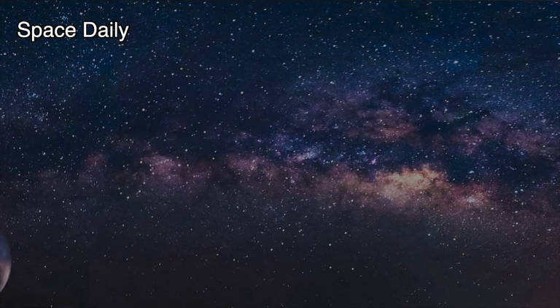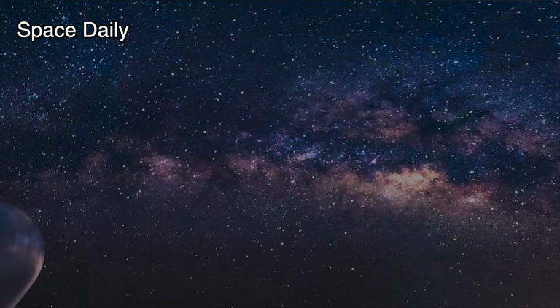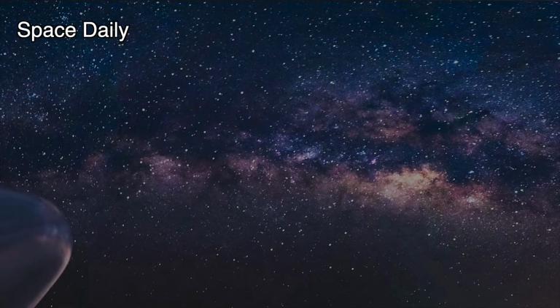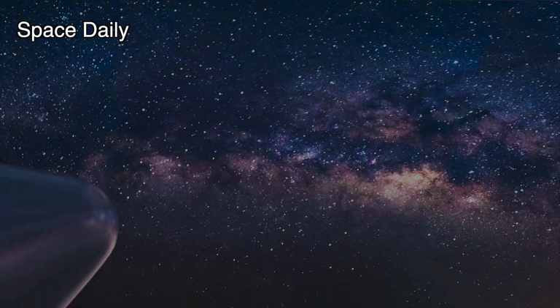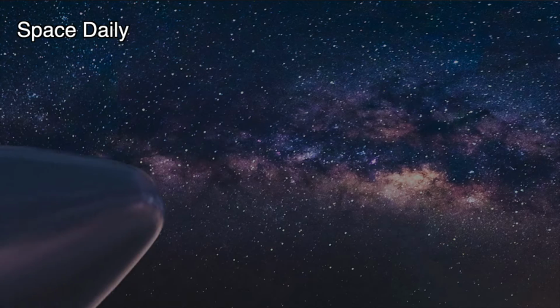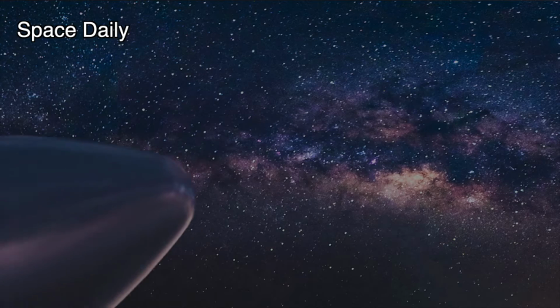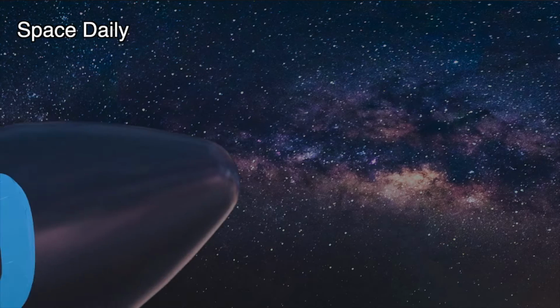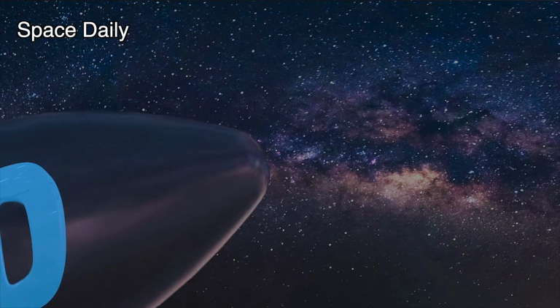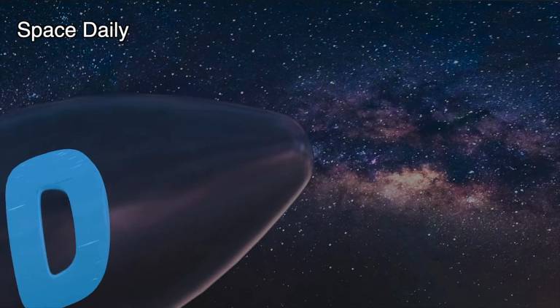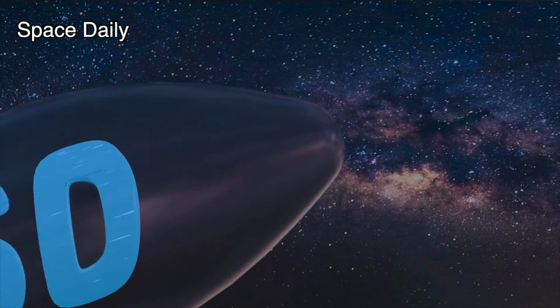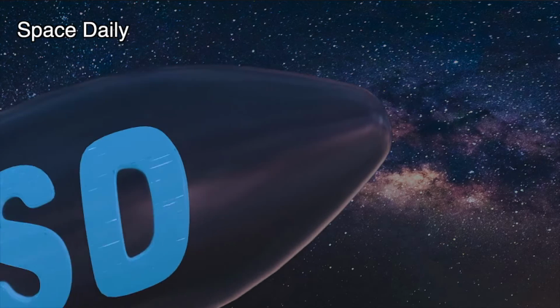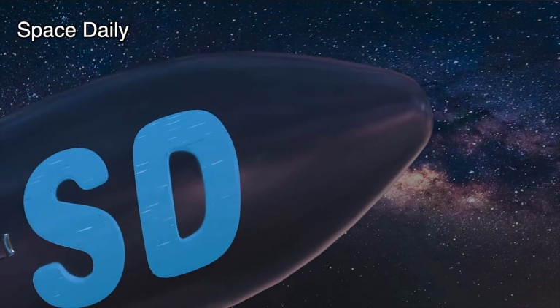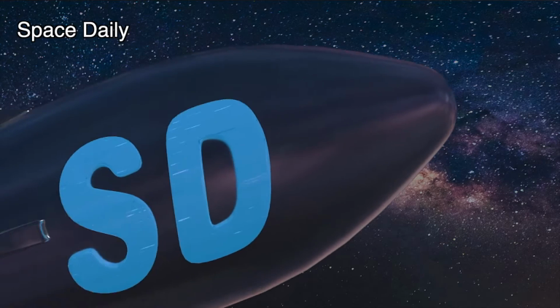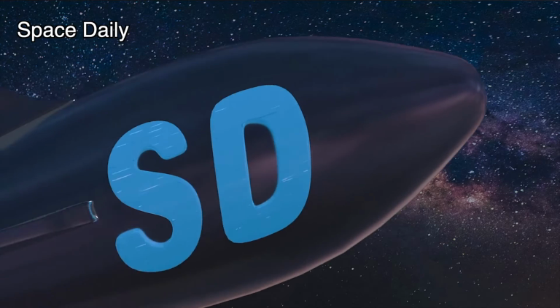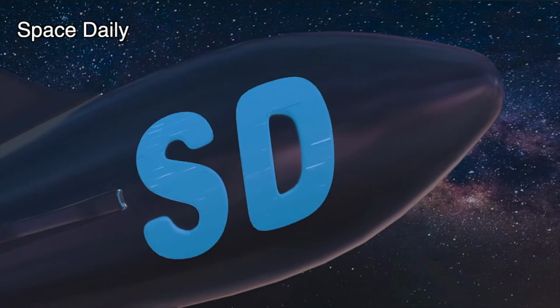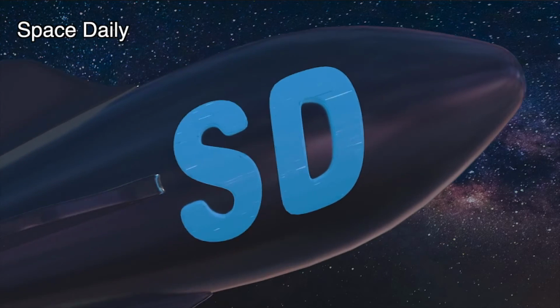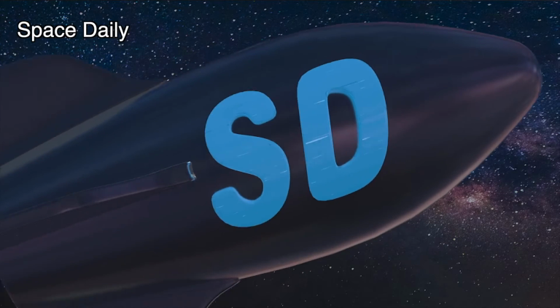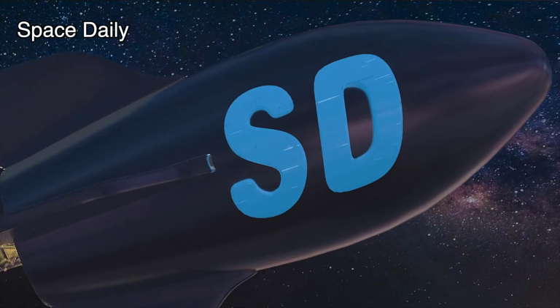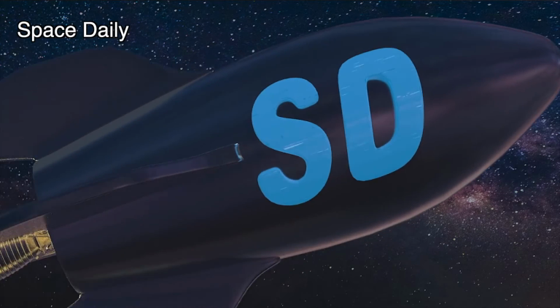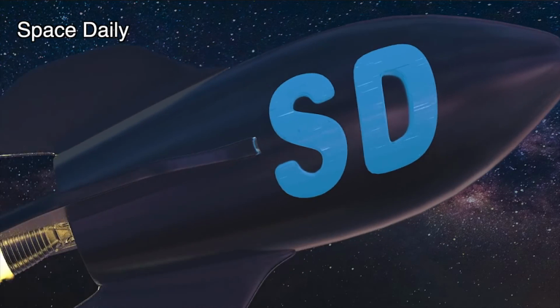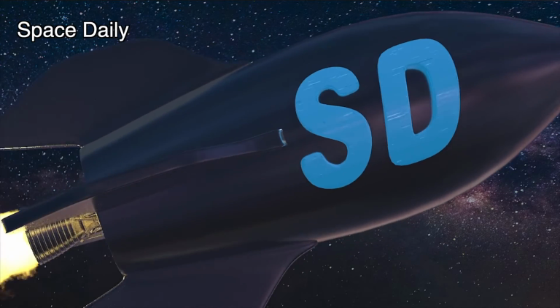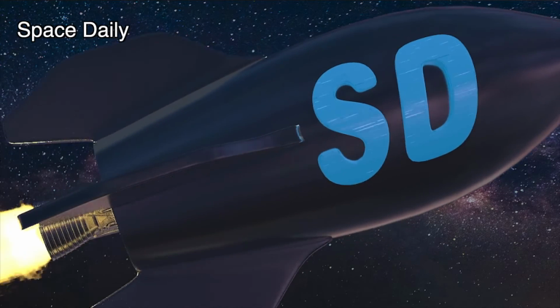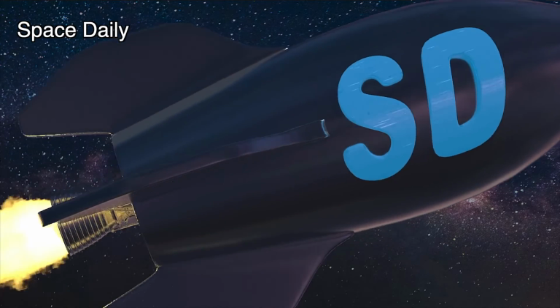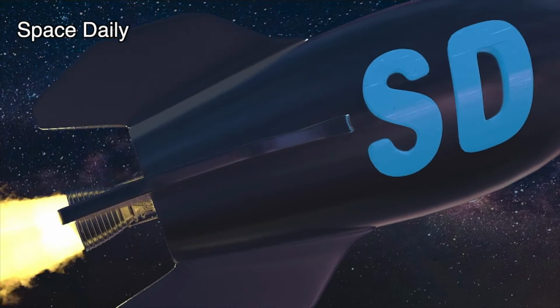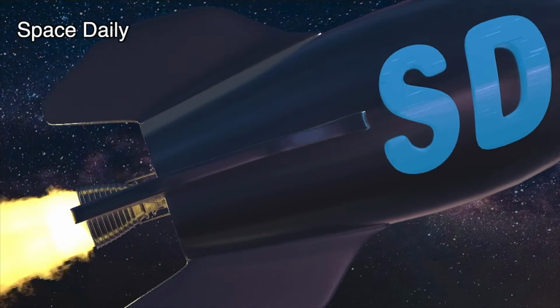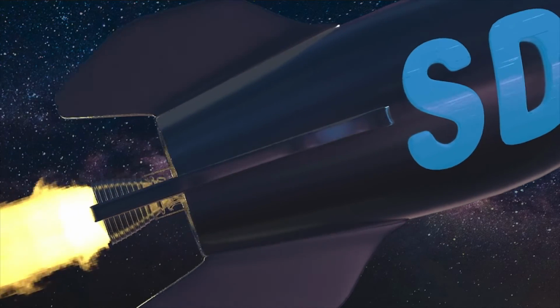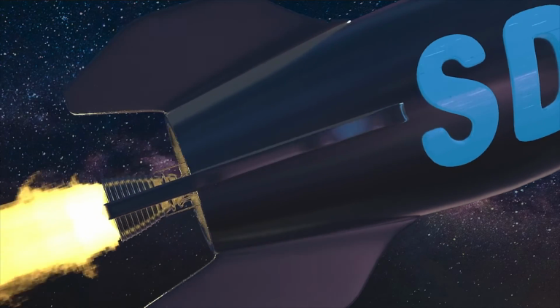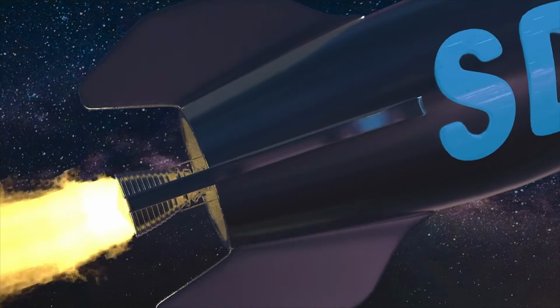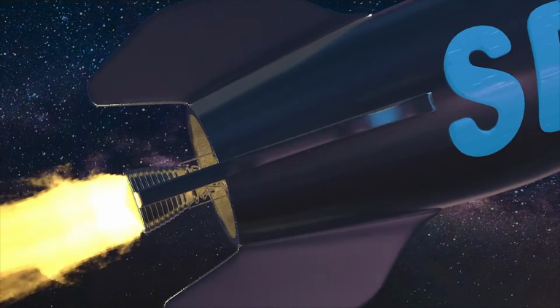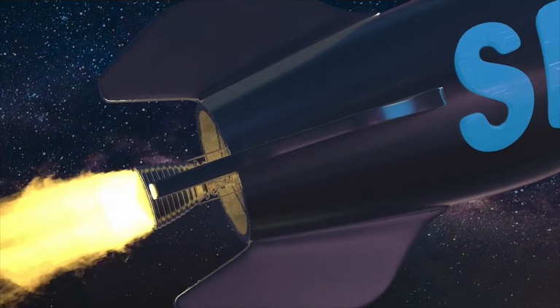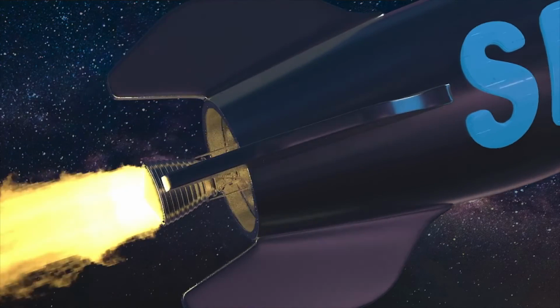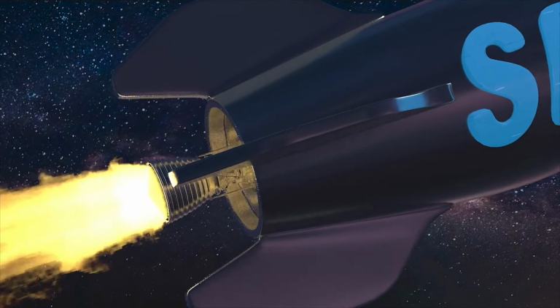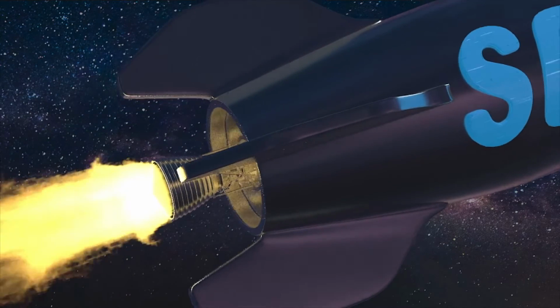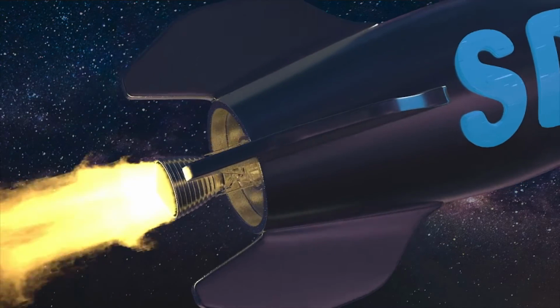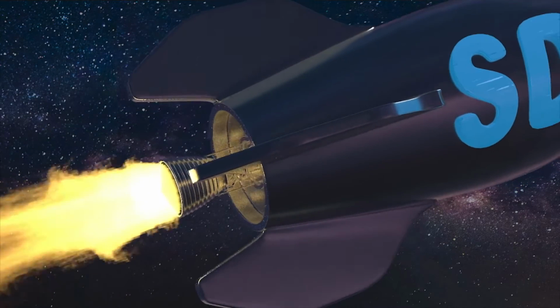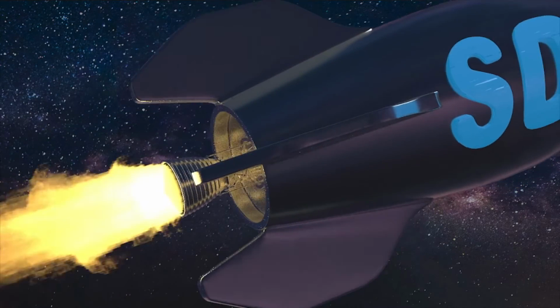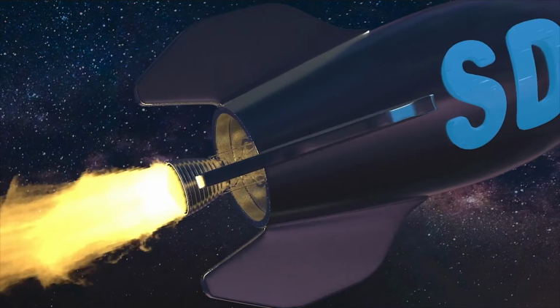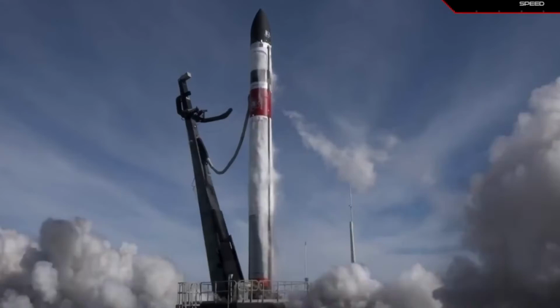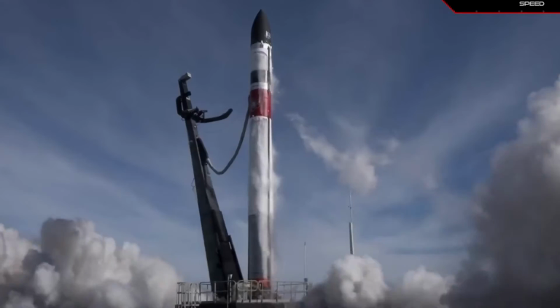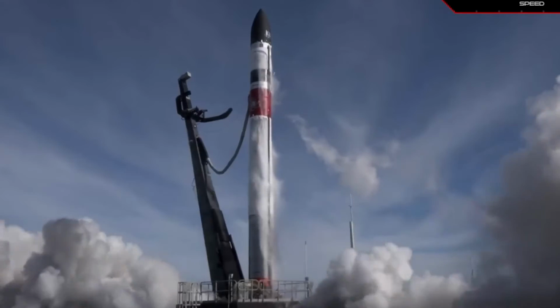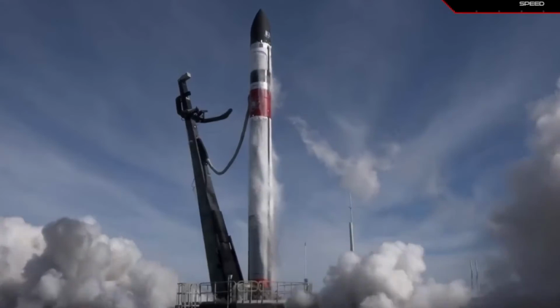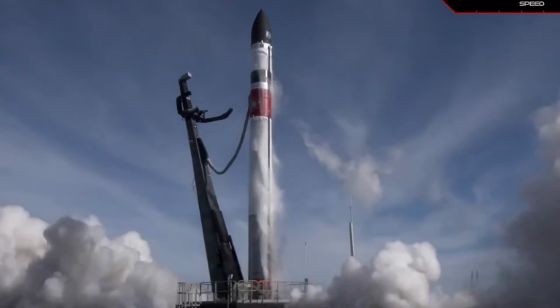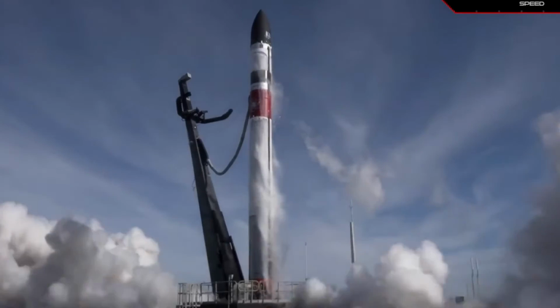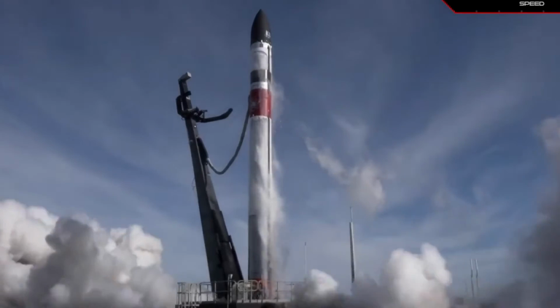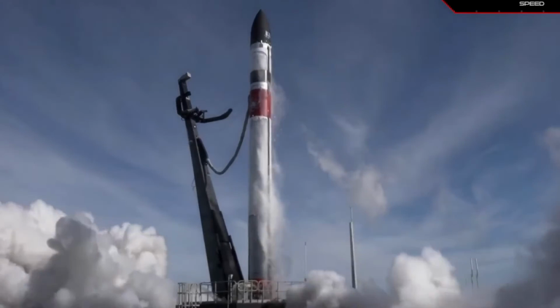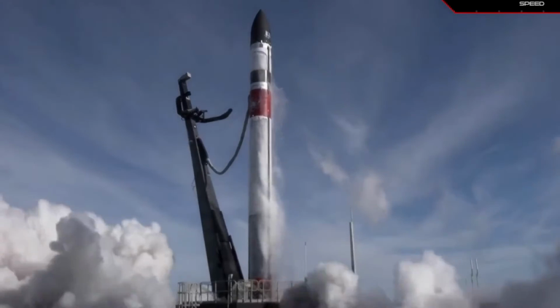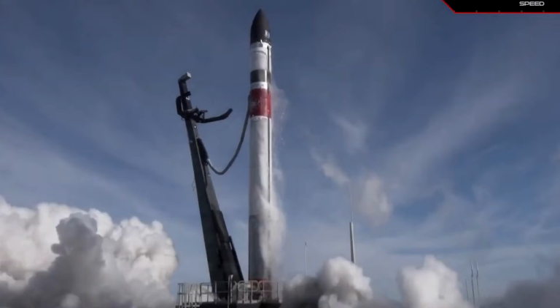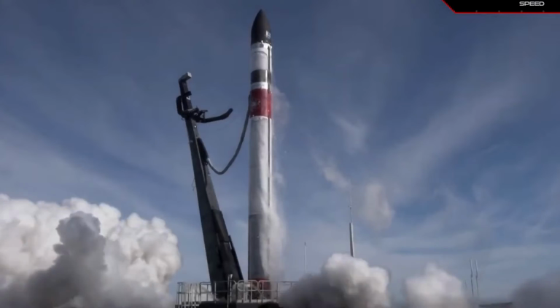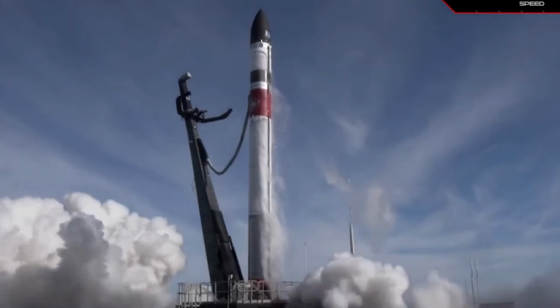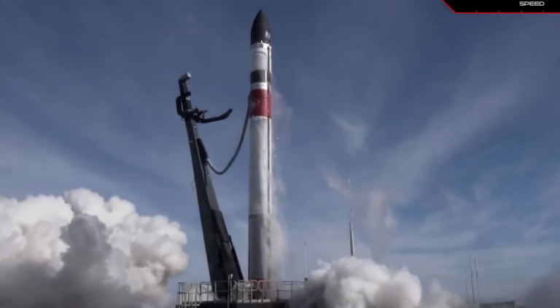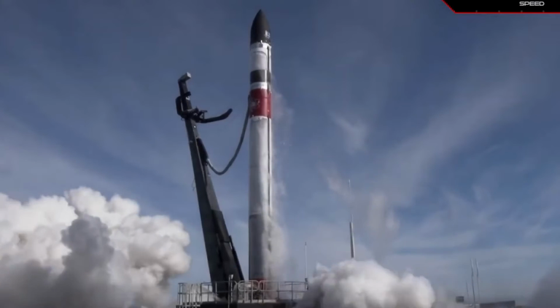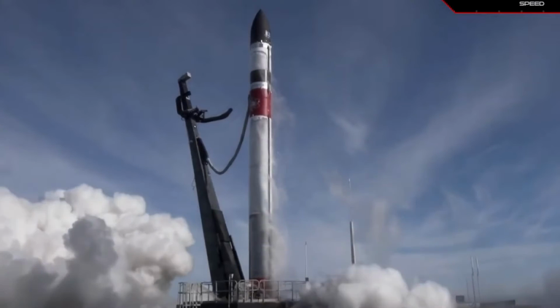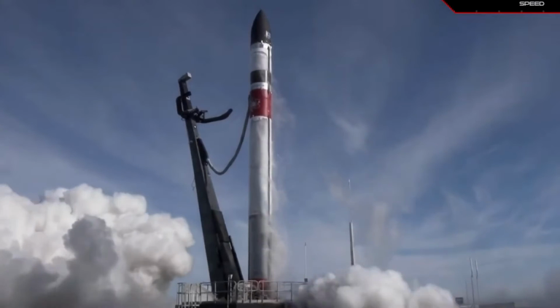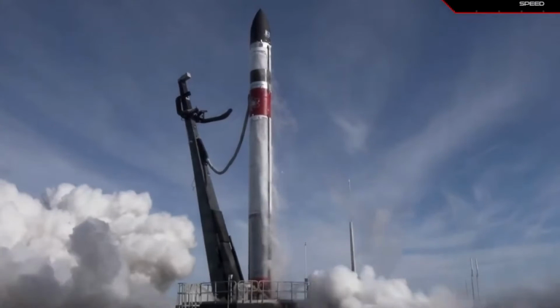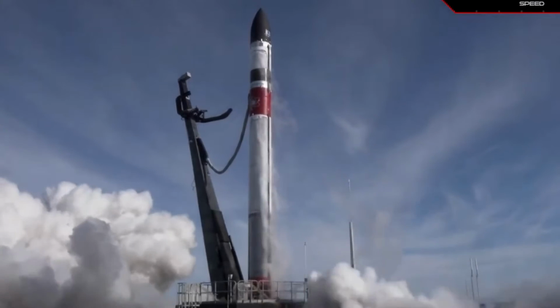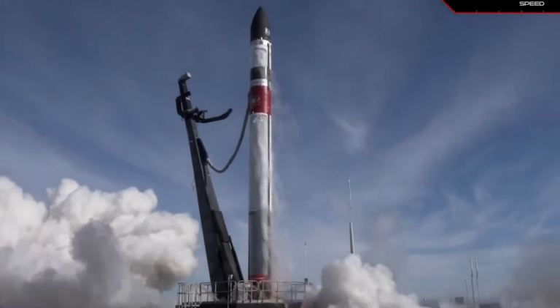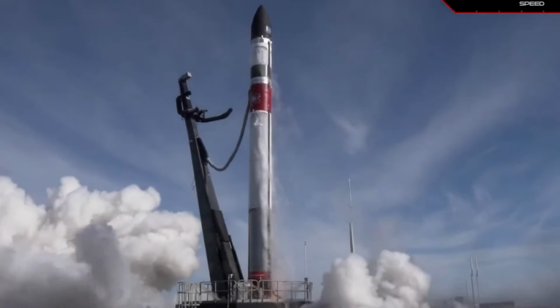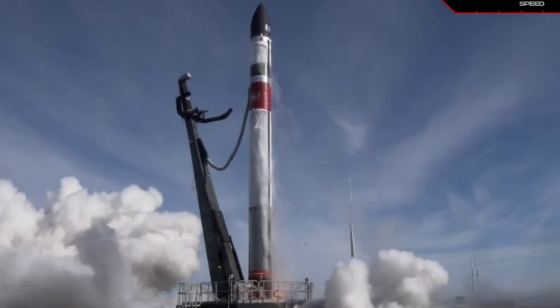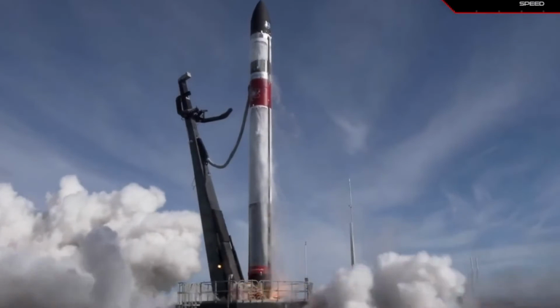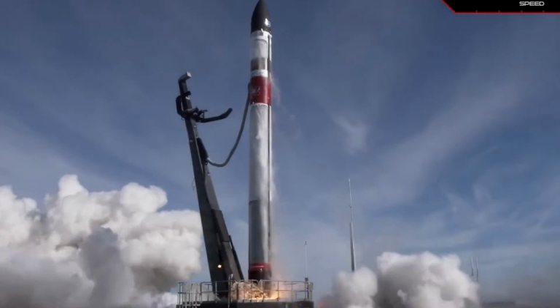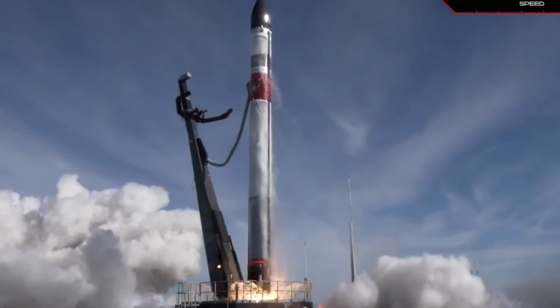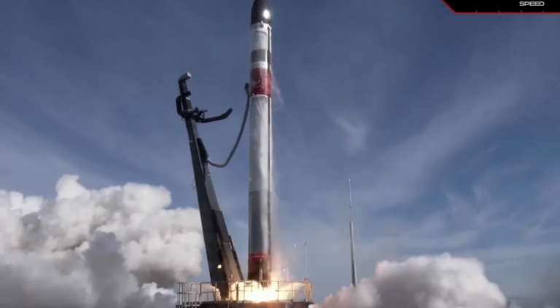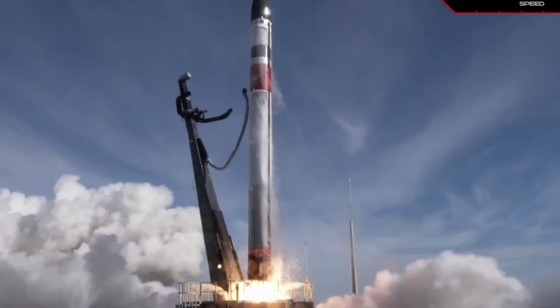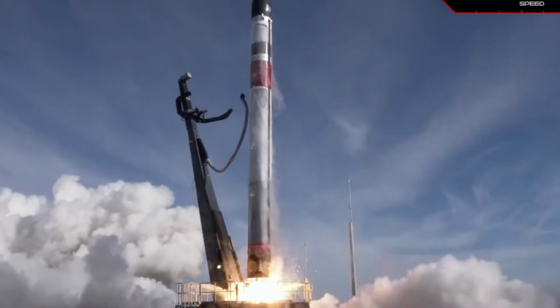Hello, you're on the Space Daily News channel. Rocket Lab just did something we've never seen before.